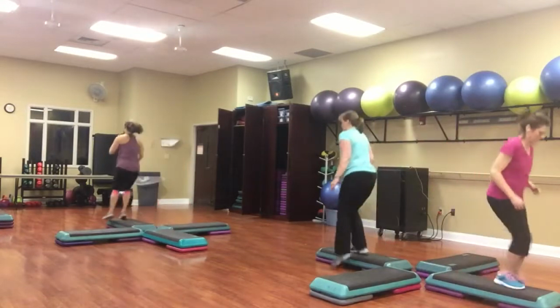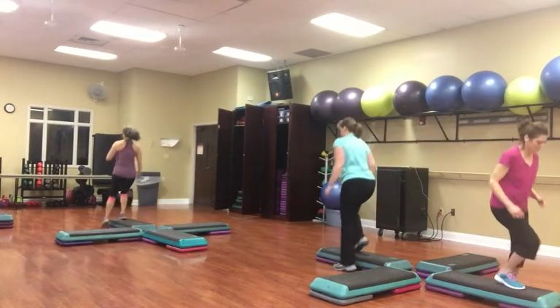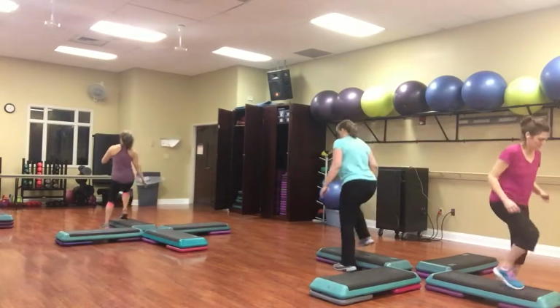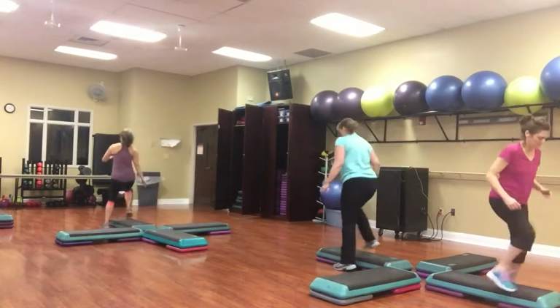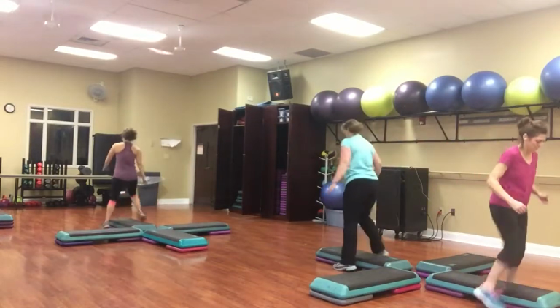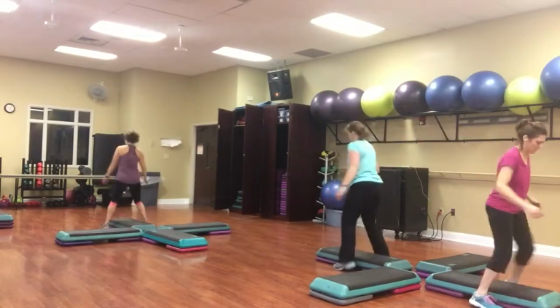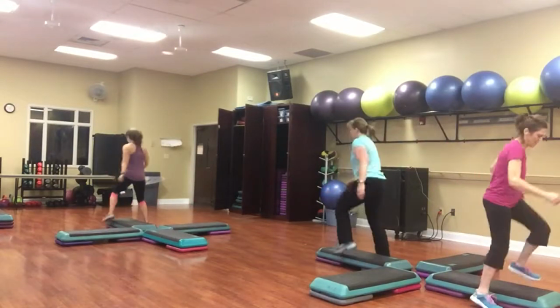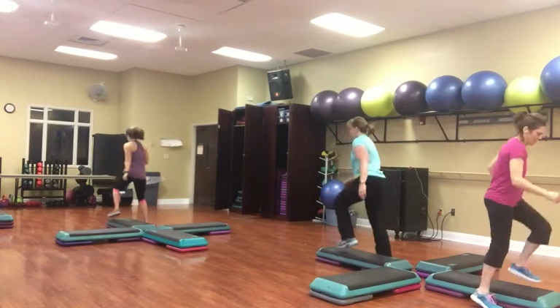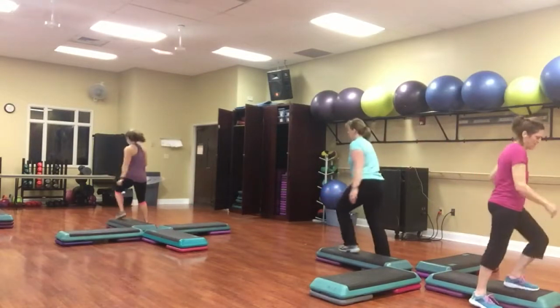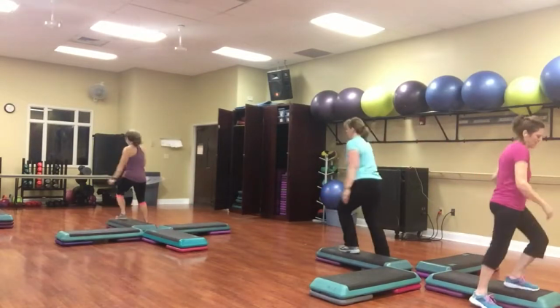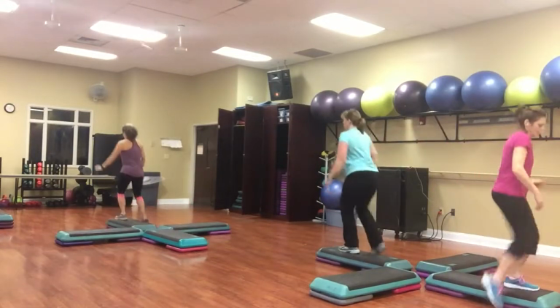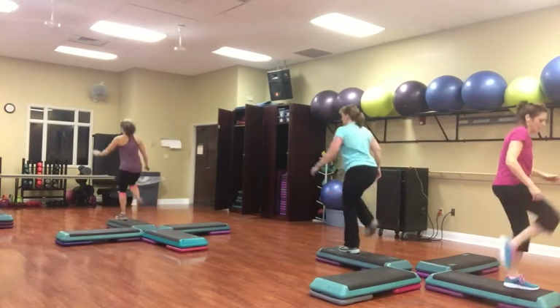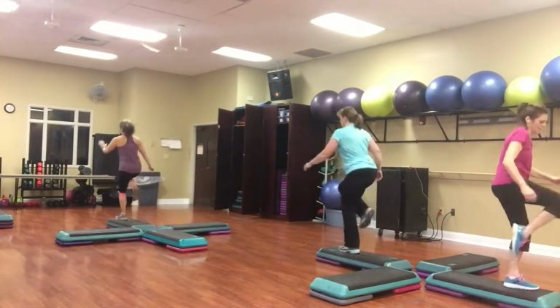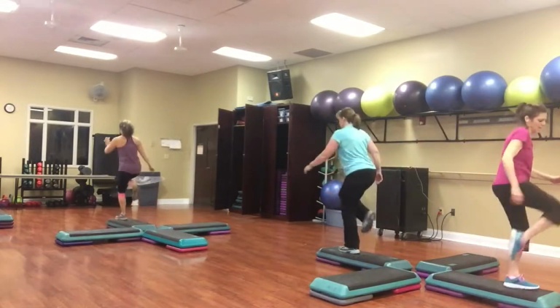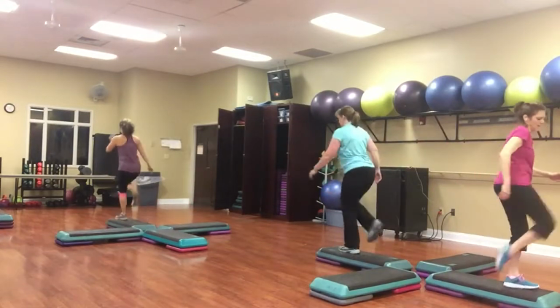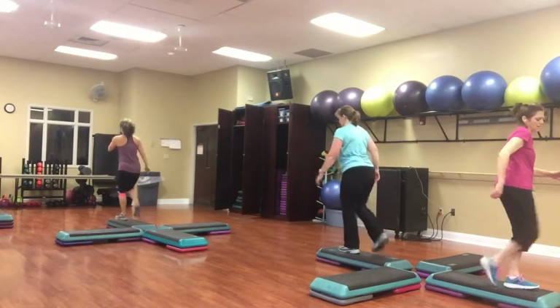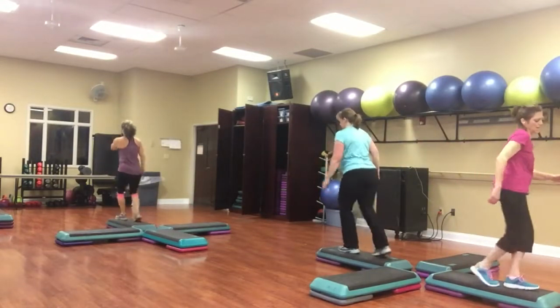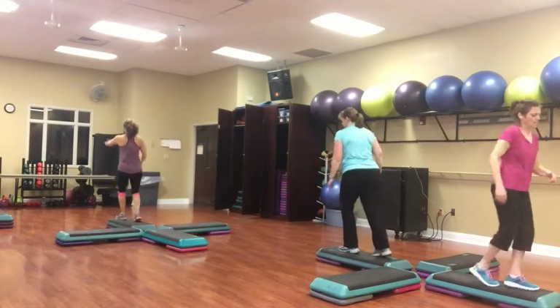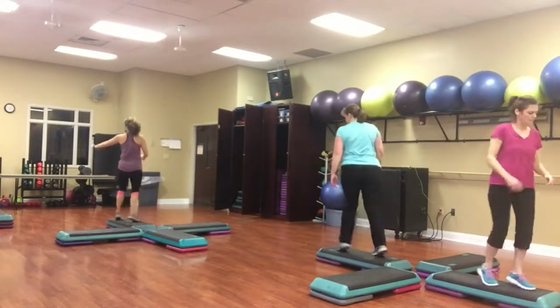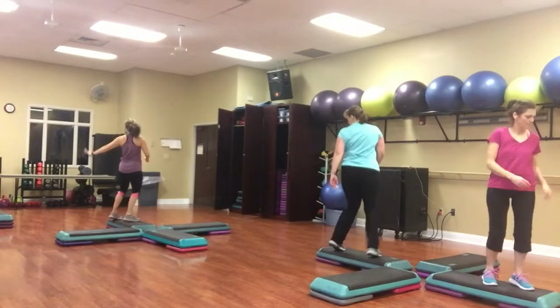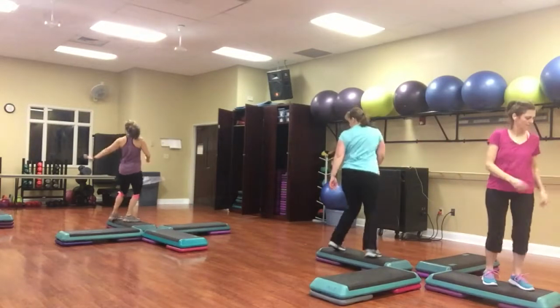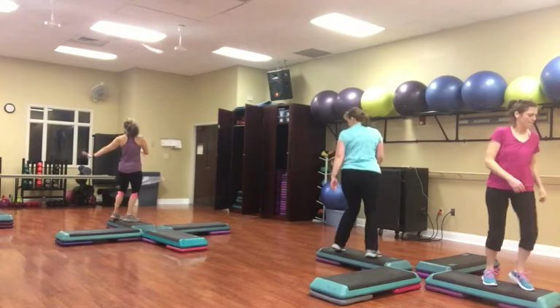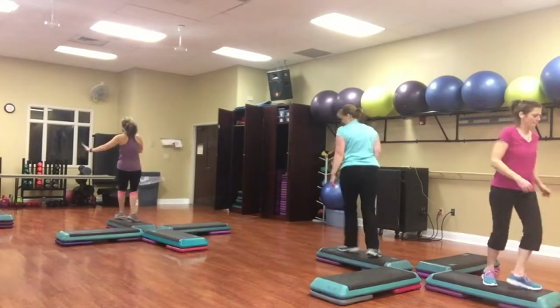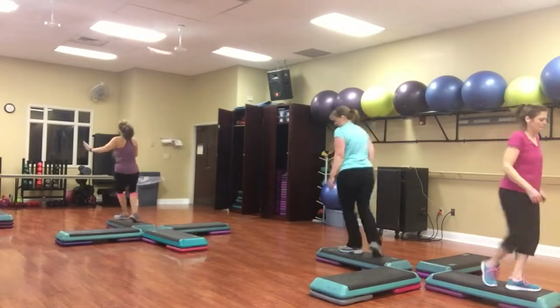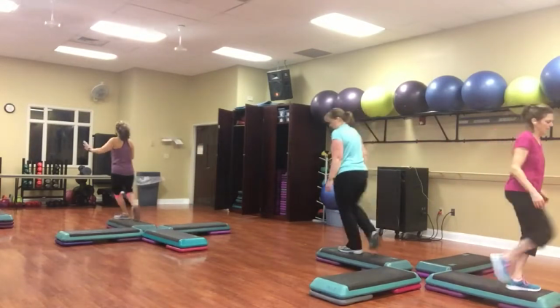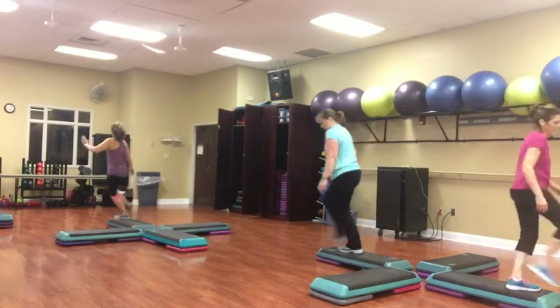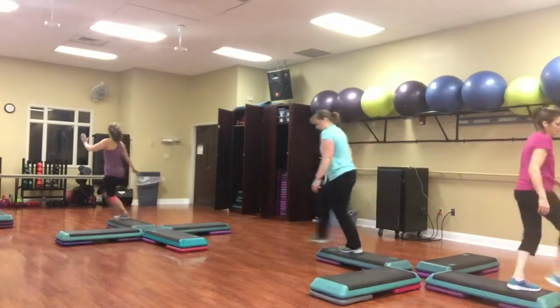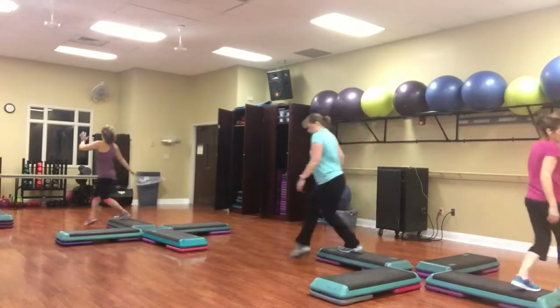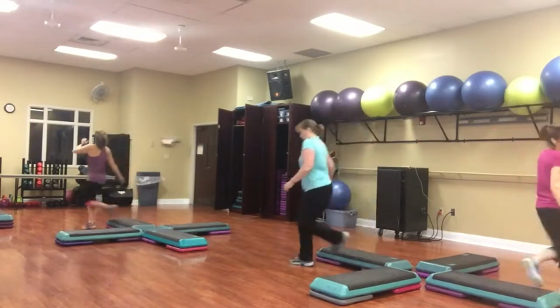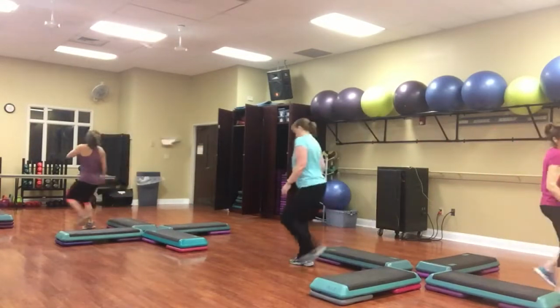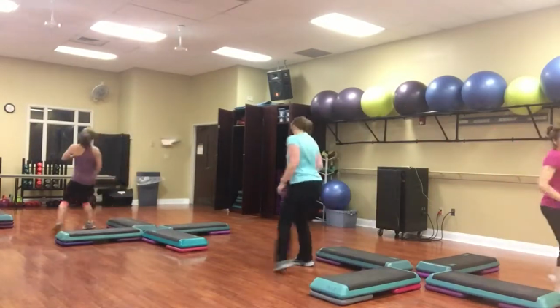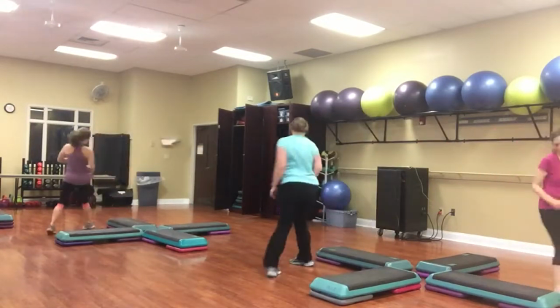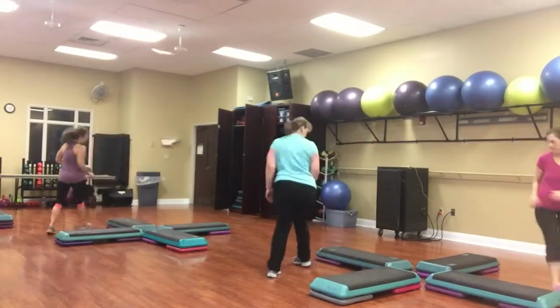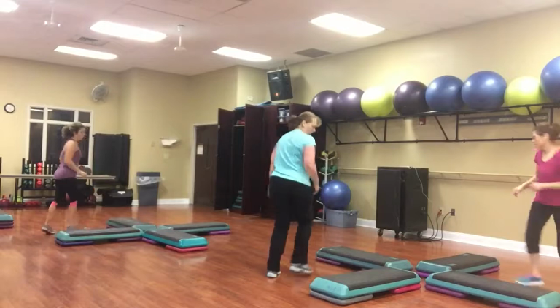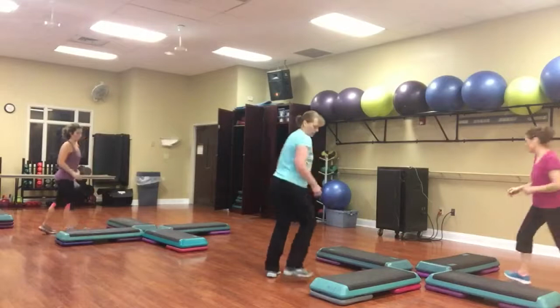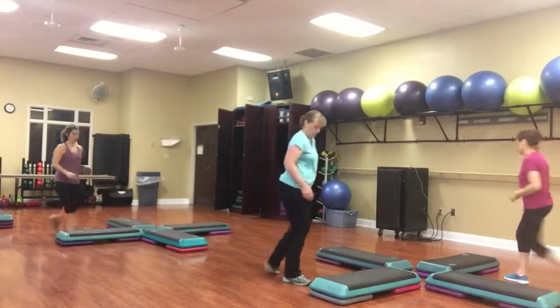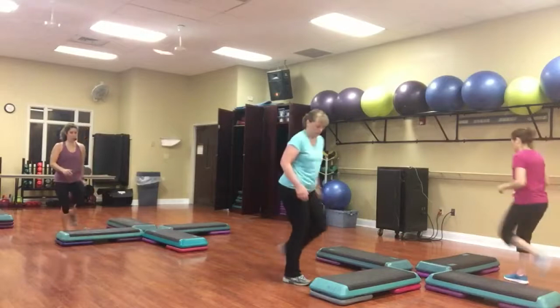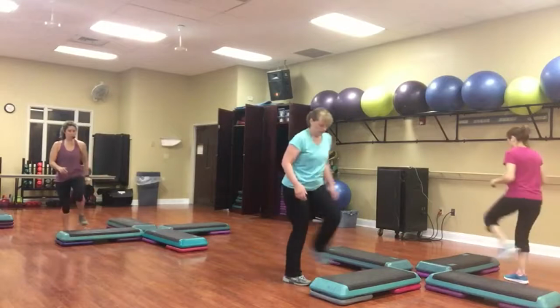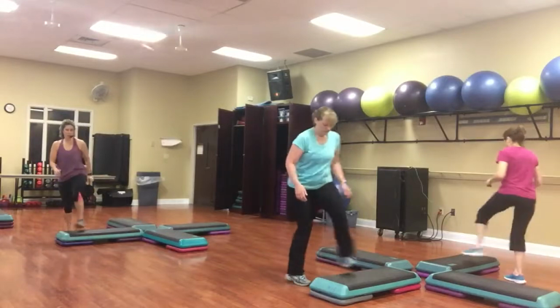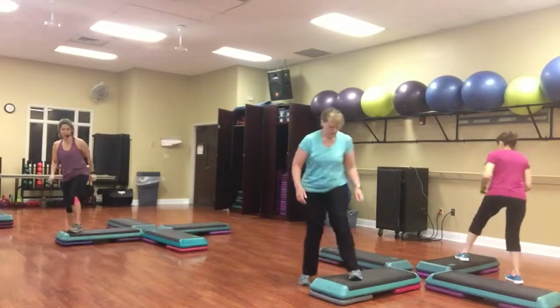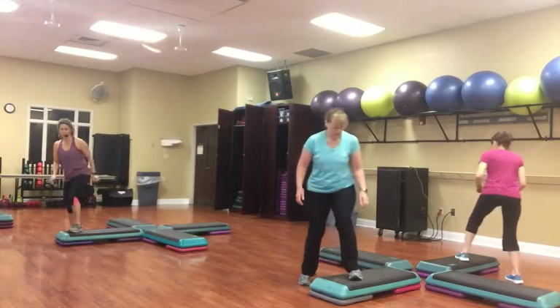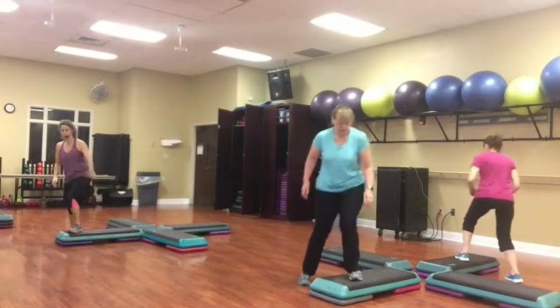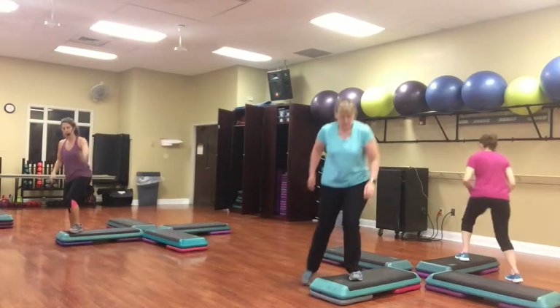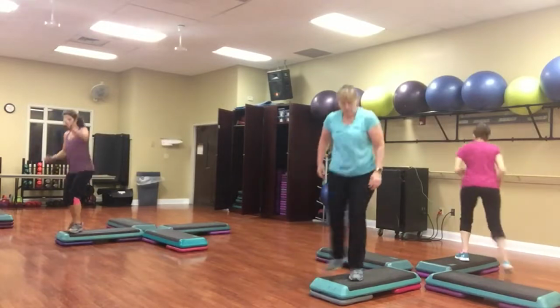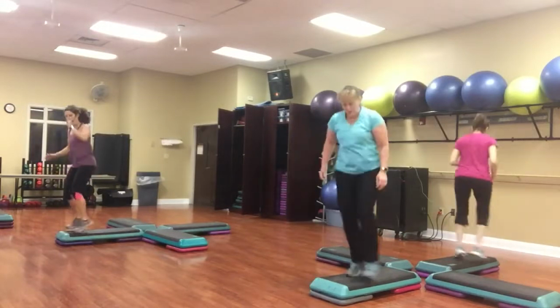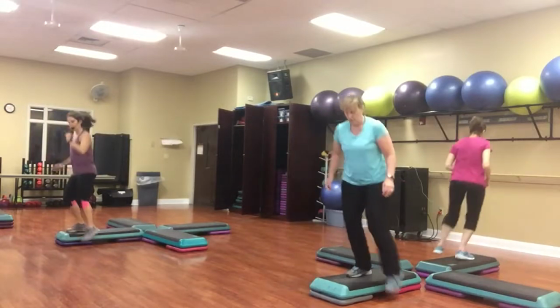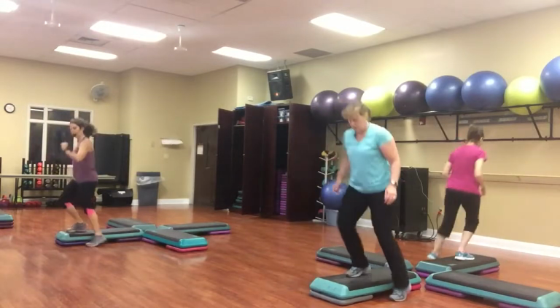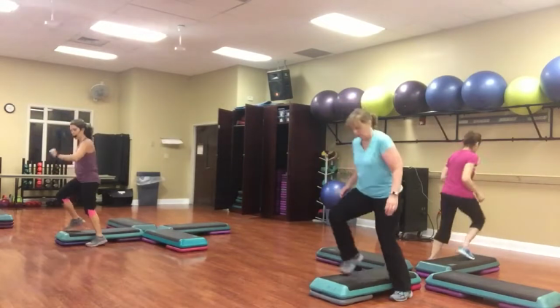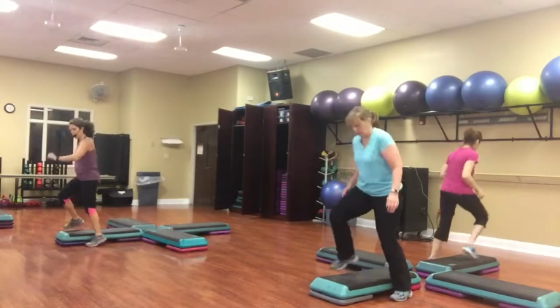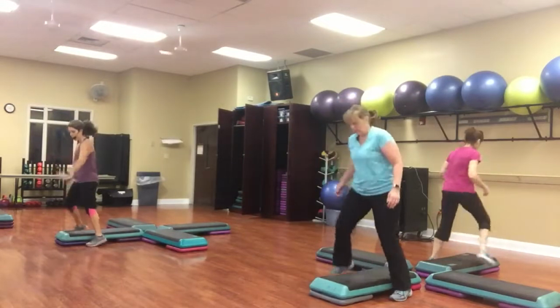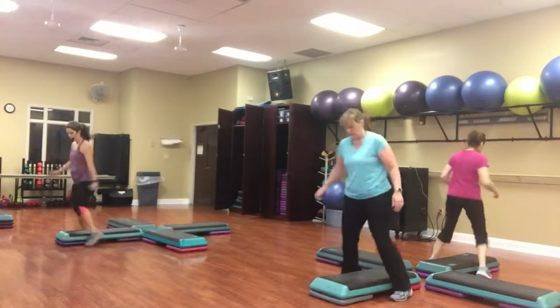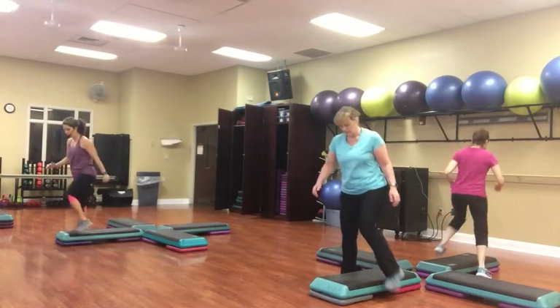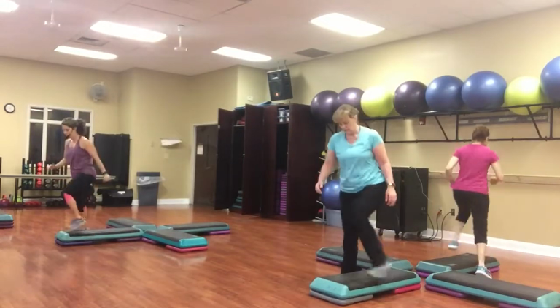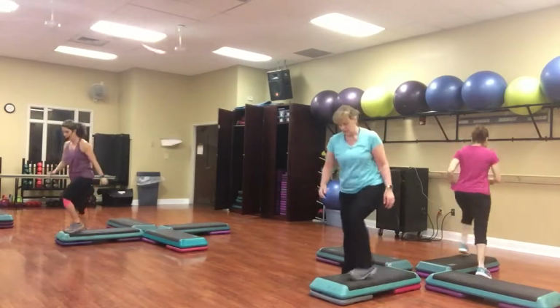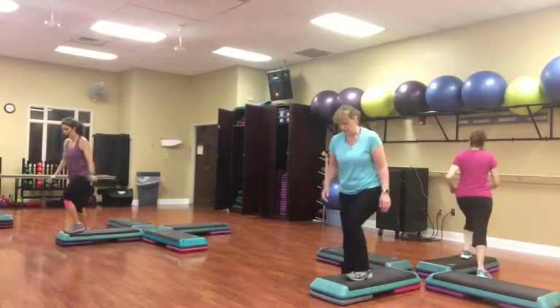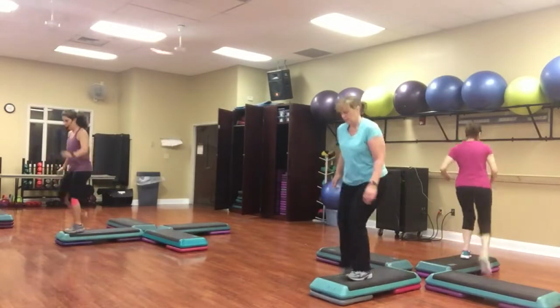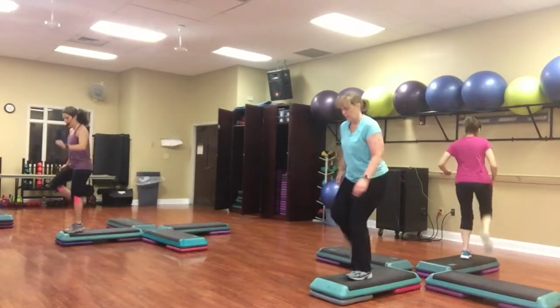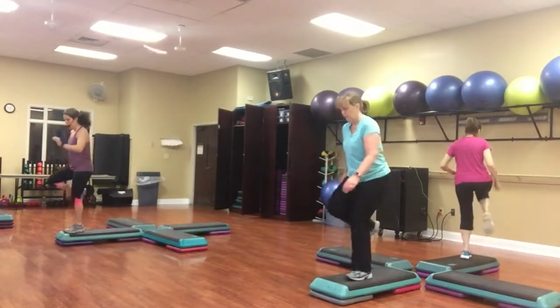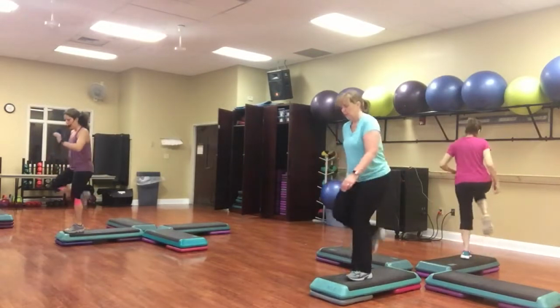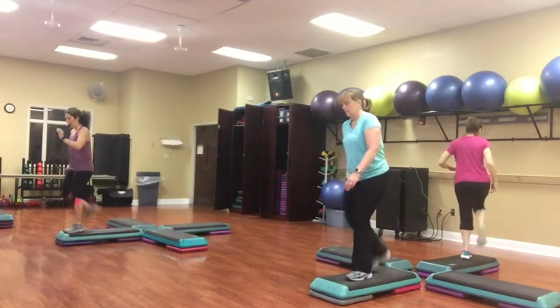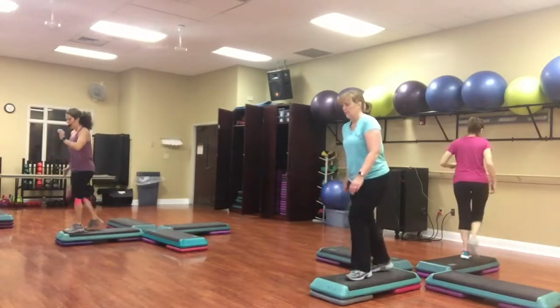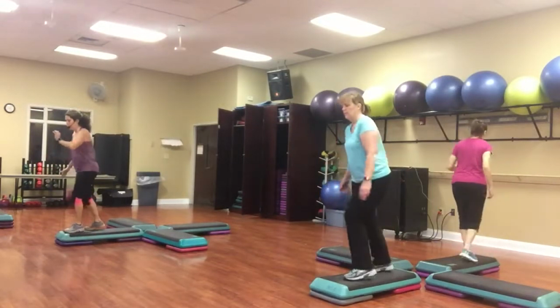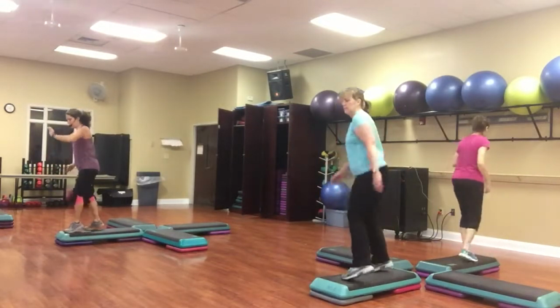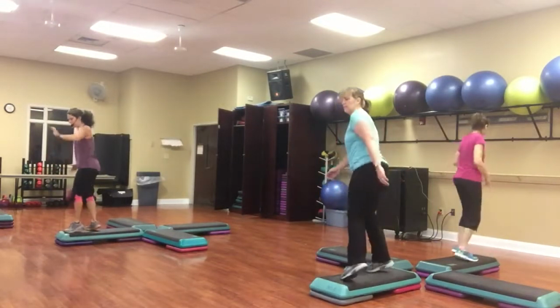Knee twist. Box. Hold quick over straddle. Knee twist. And a box.